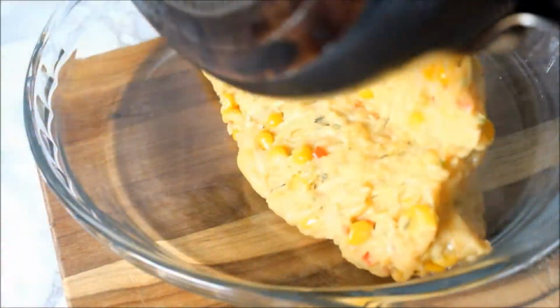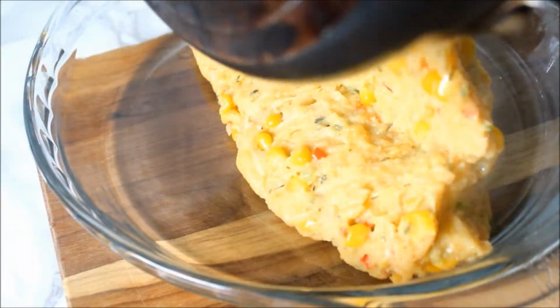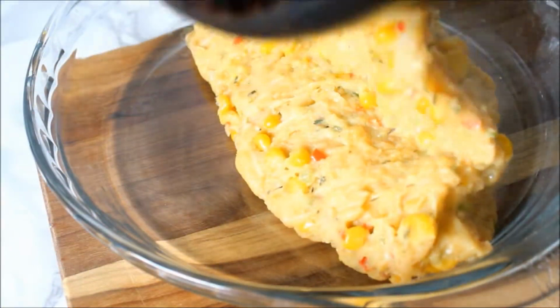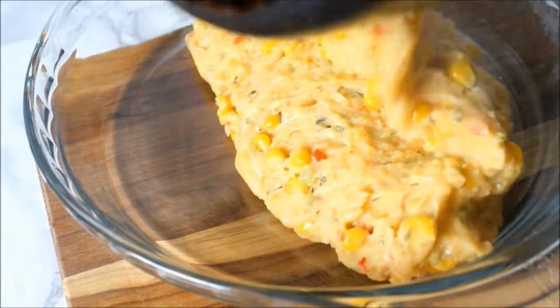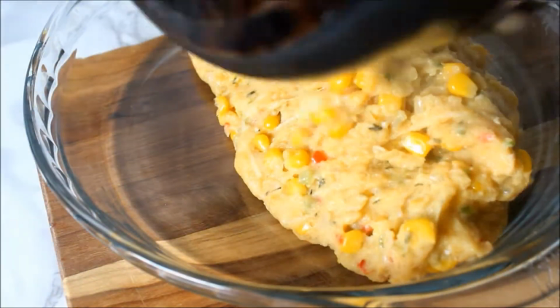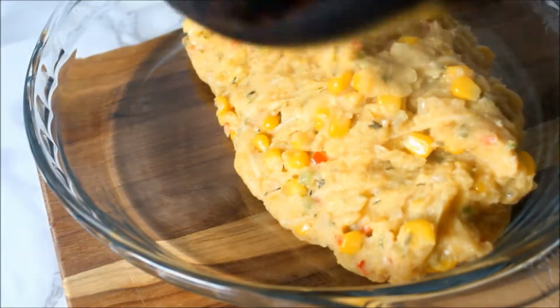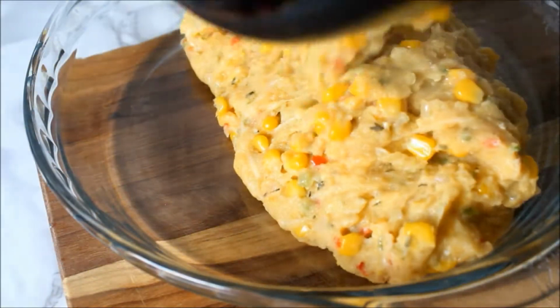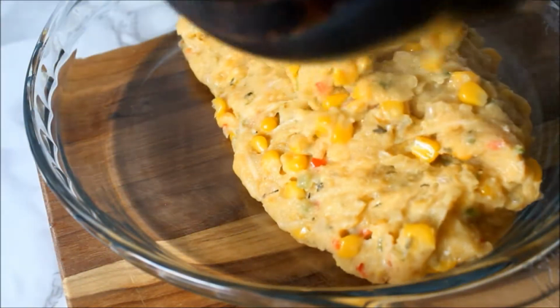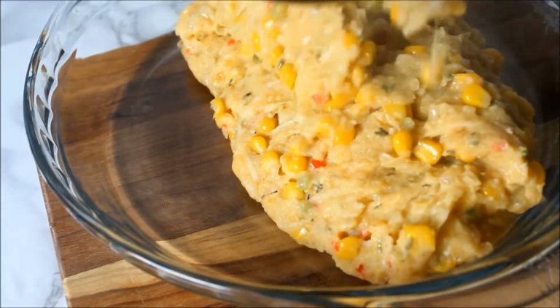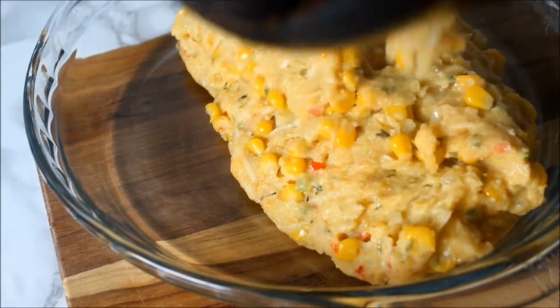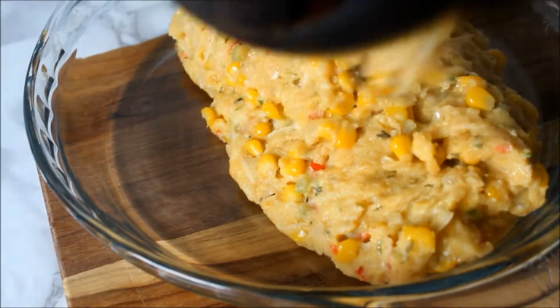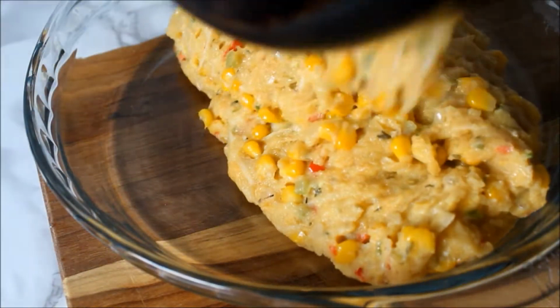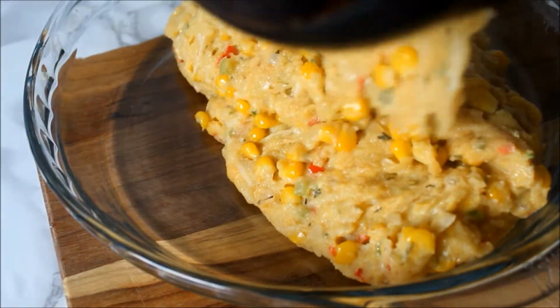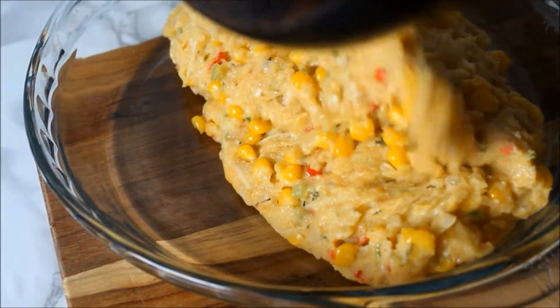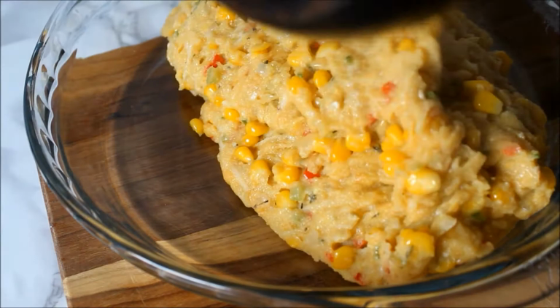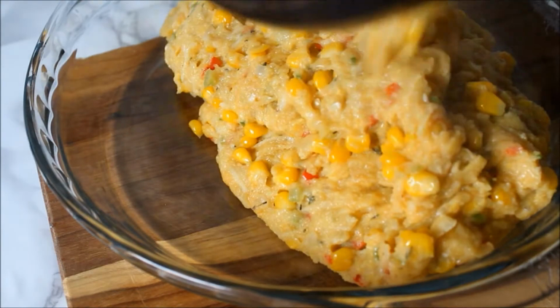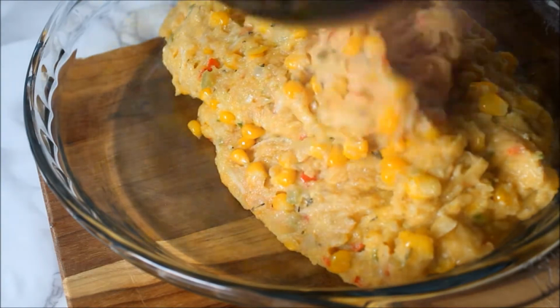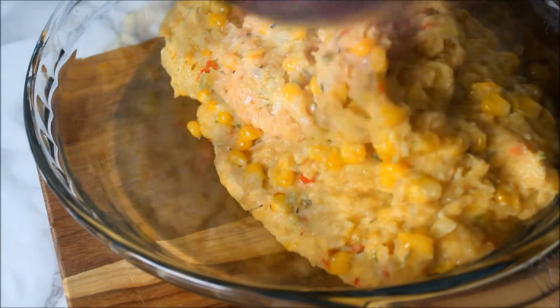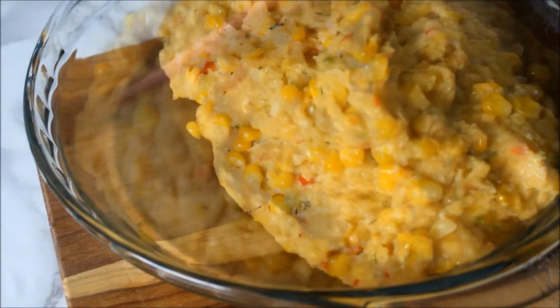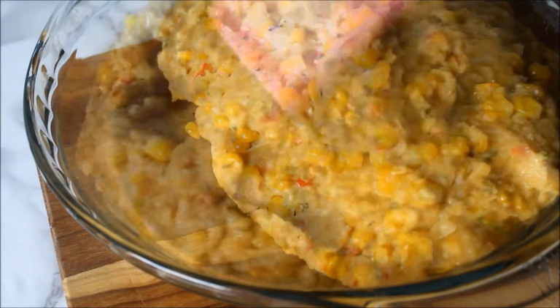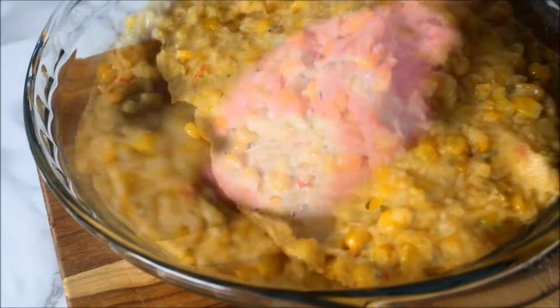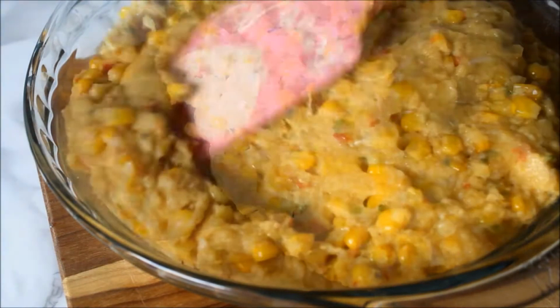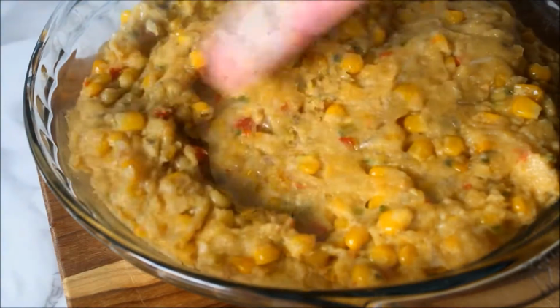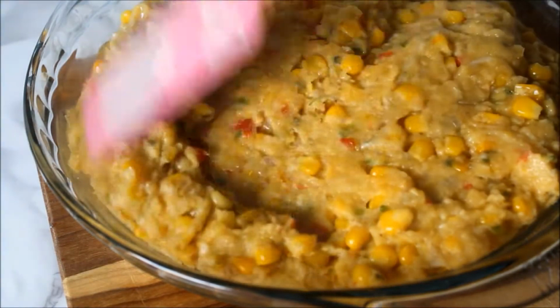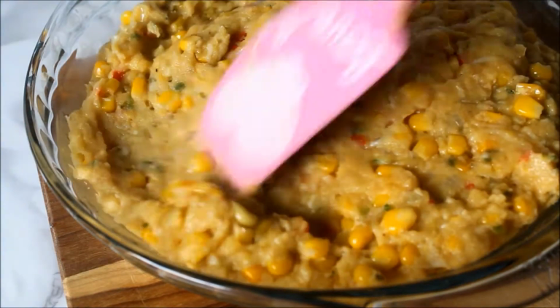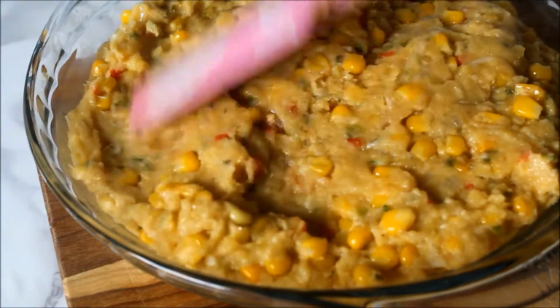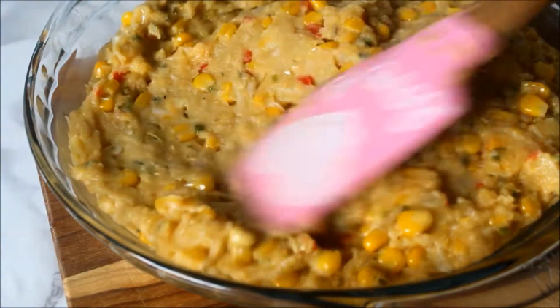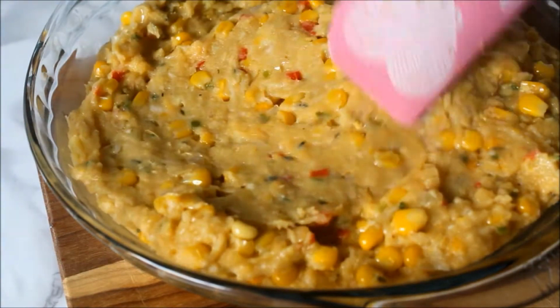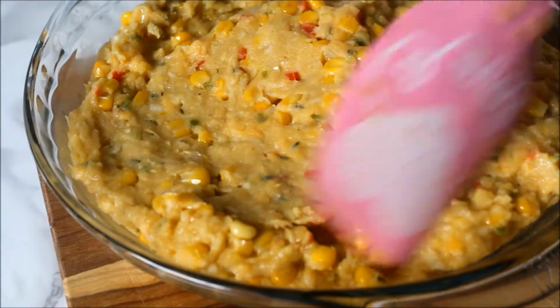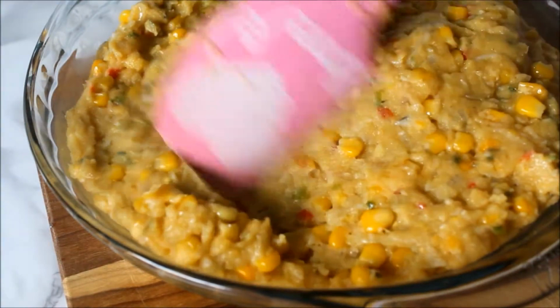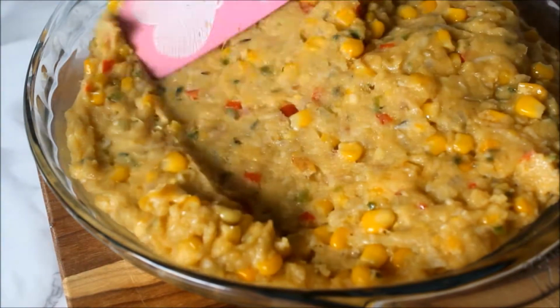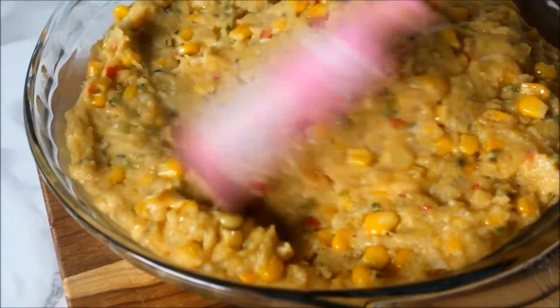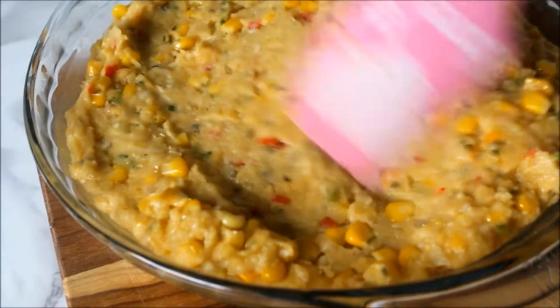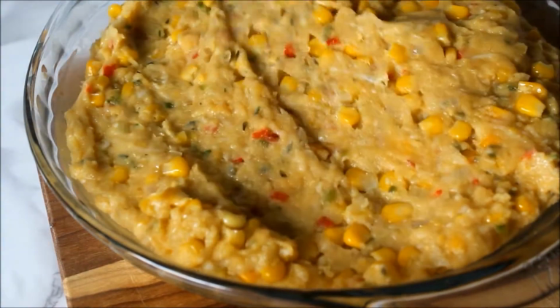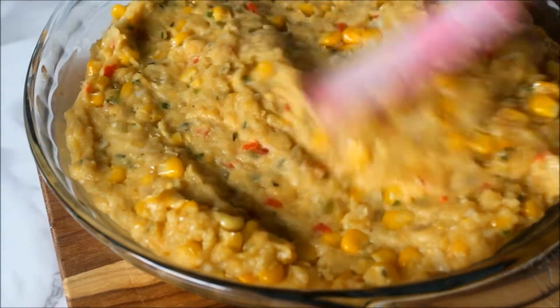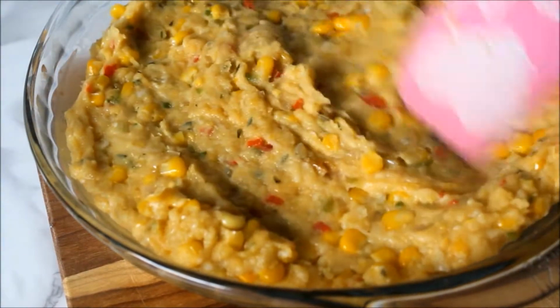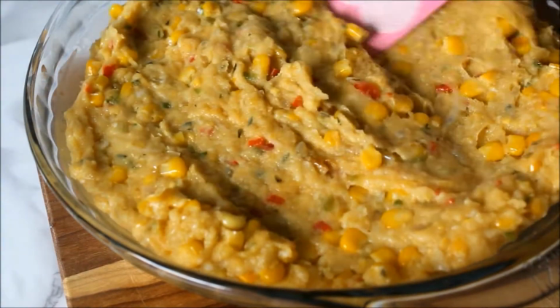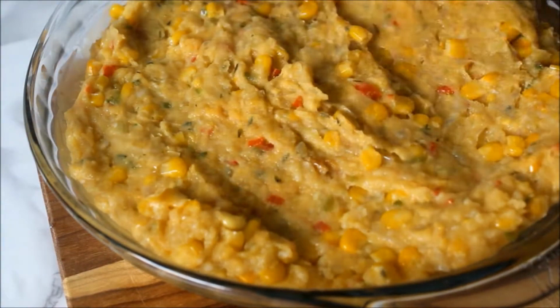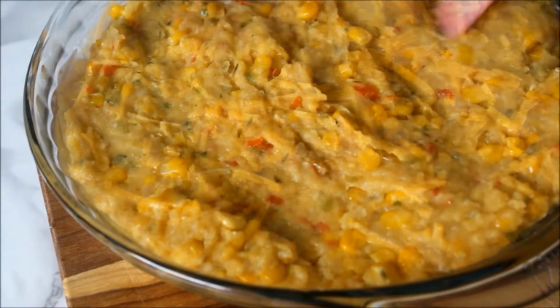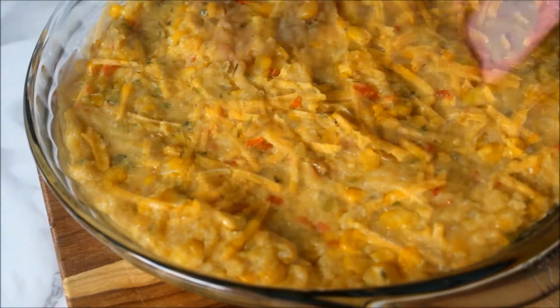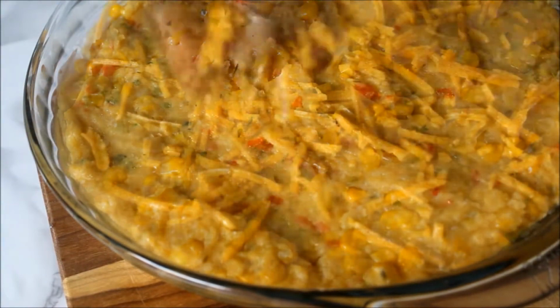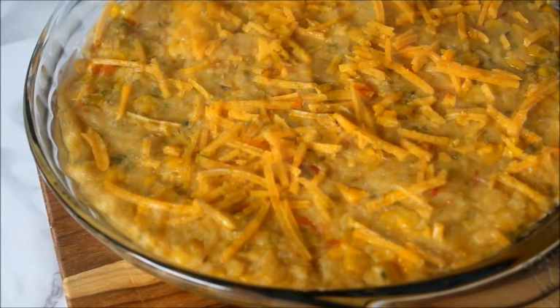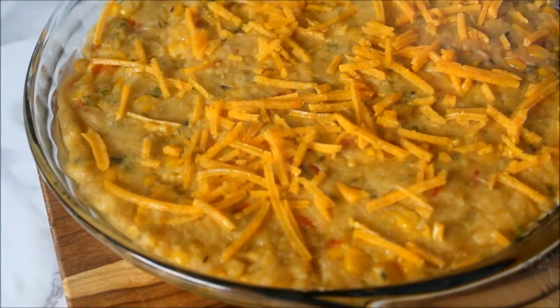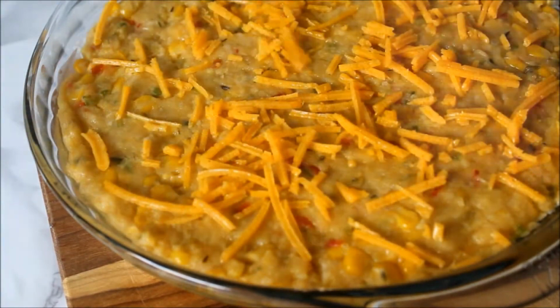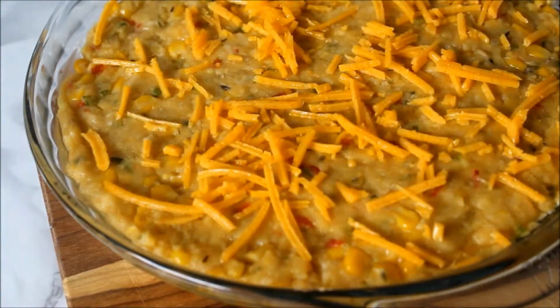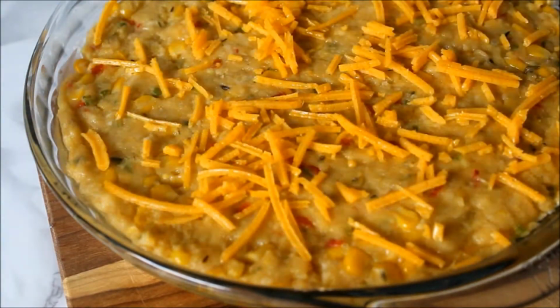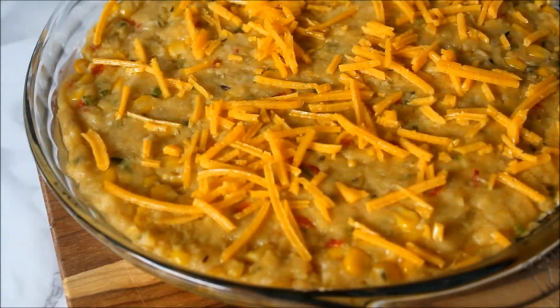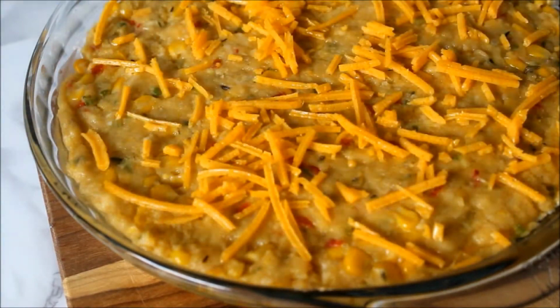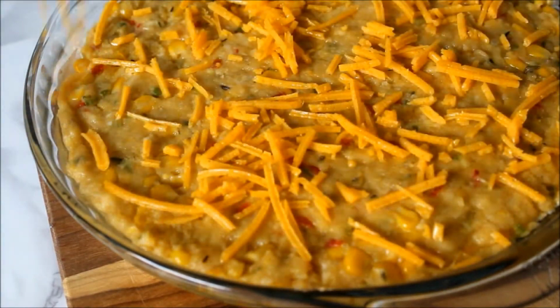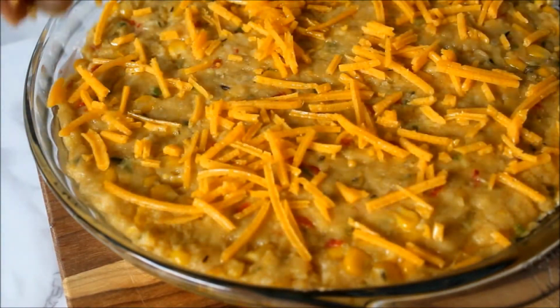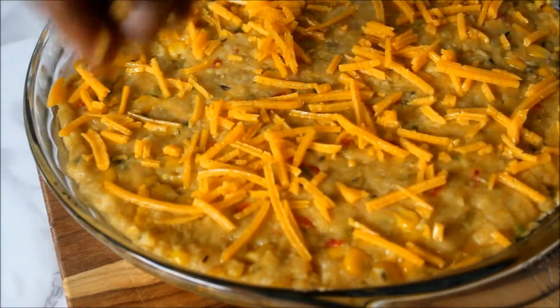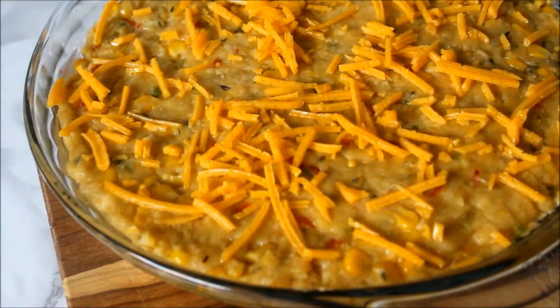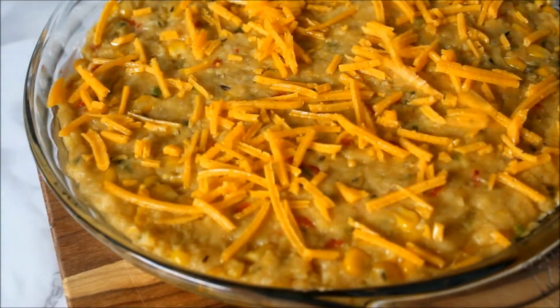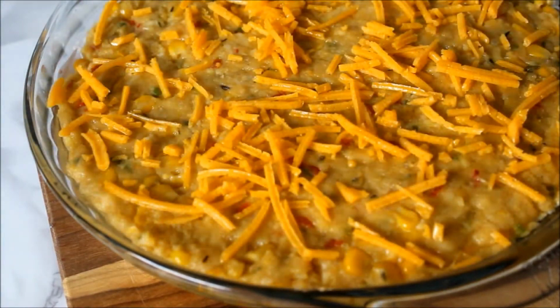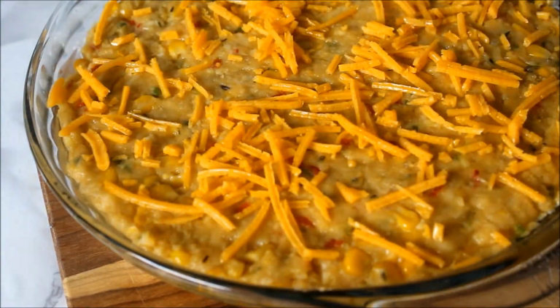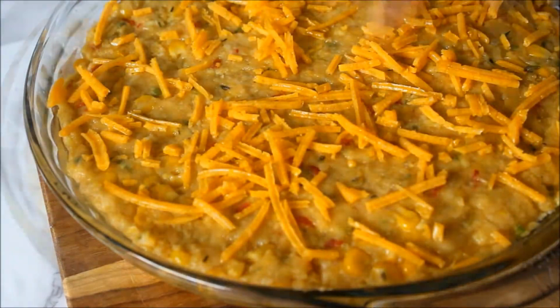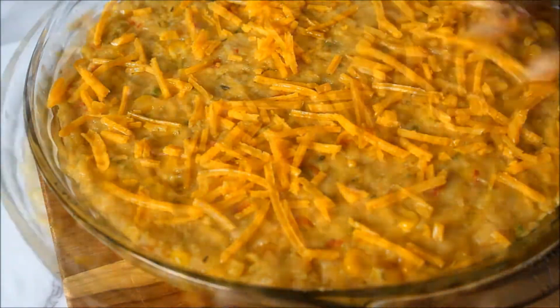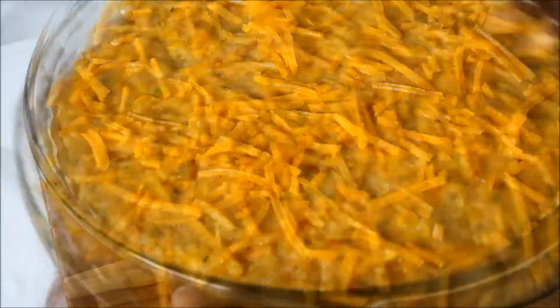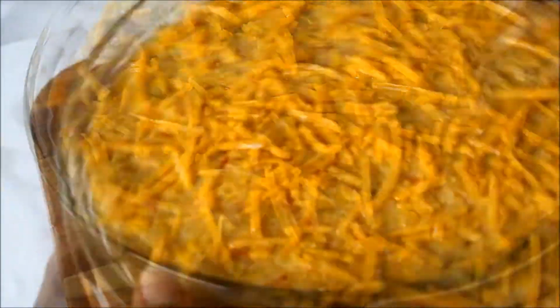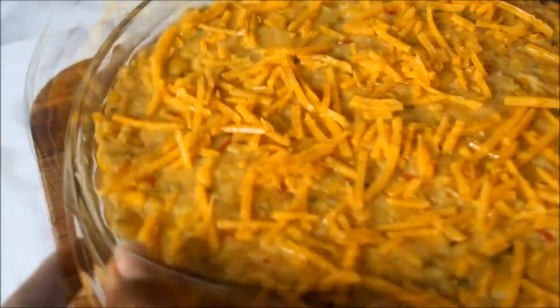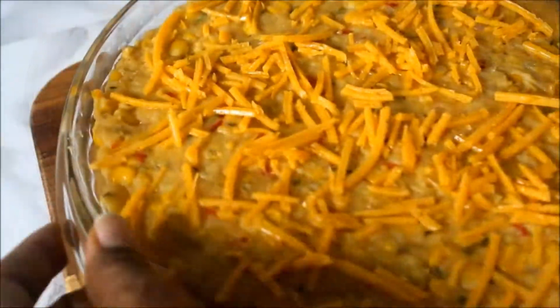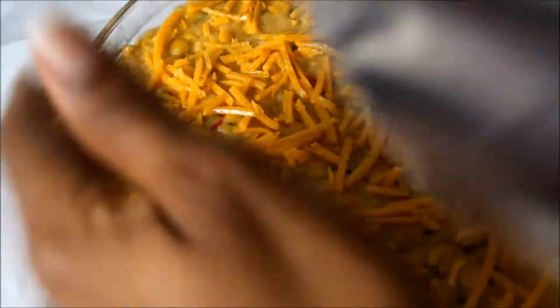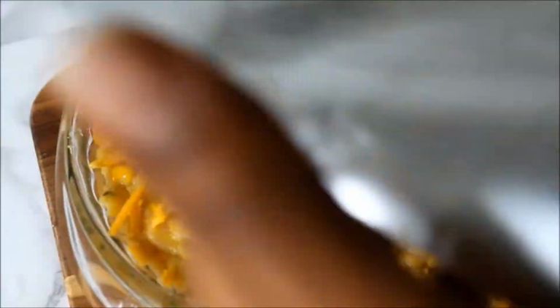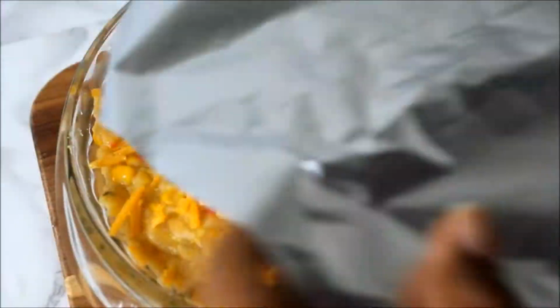Transfer the mix into your baking dish. Top with some more cheese. Cover, bake, and it's ready to go.